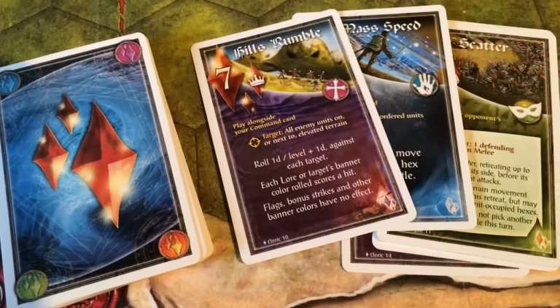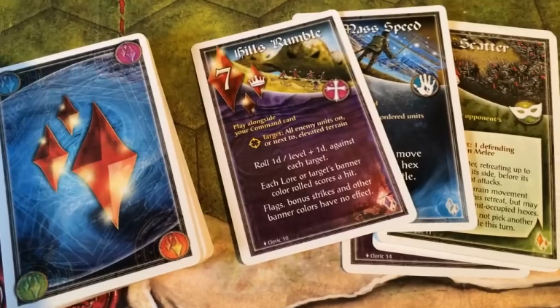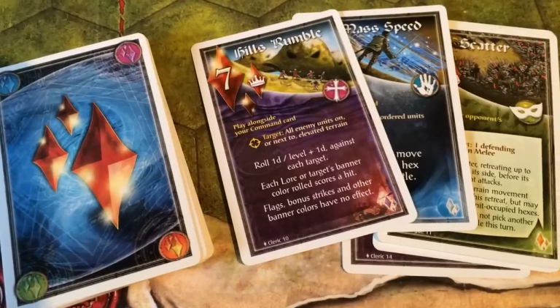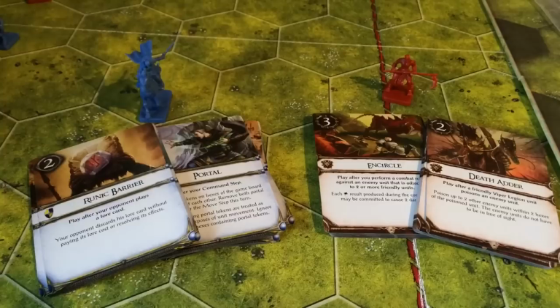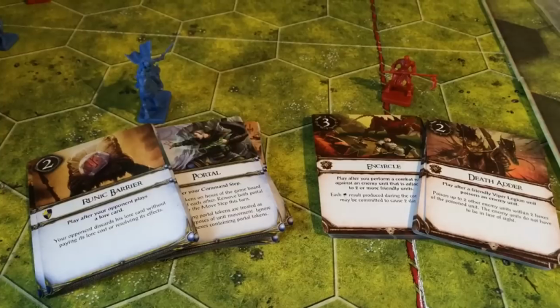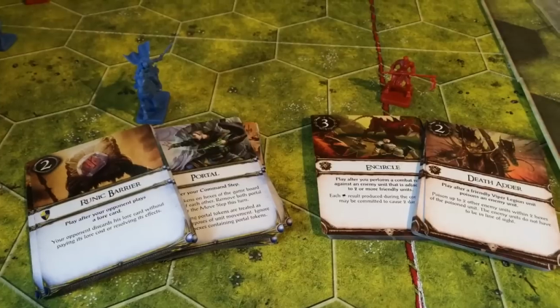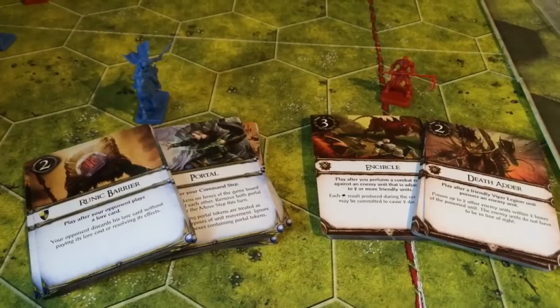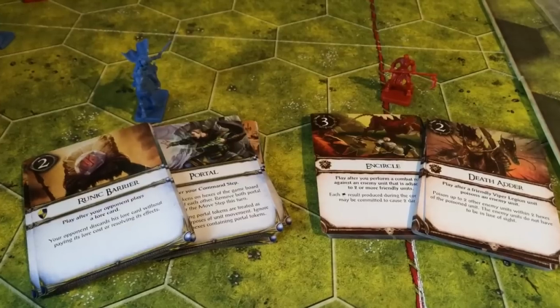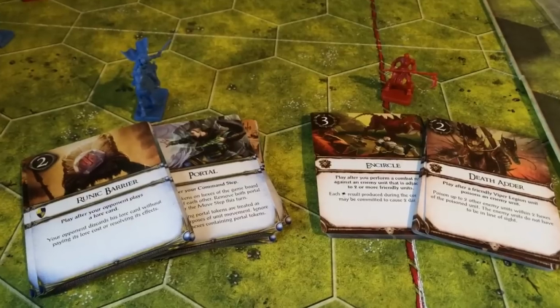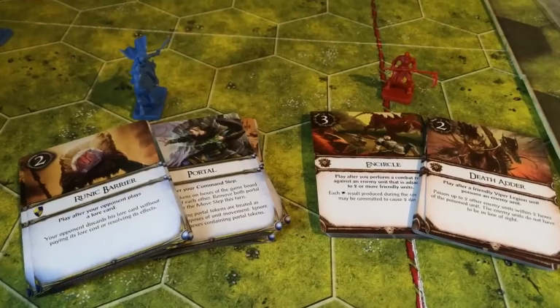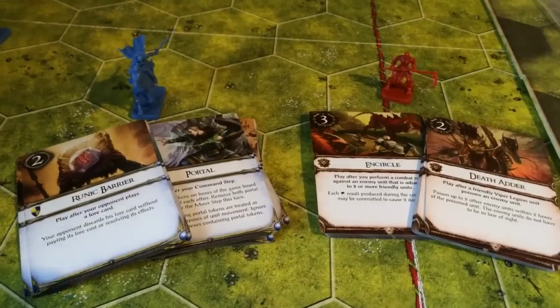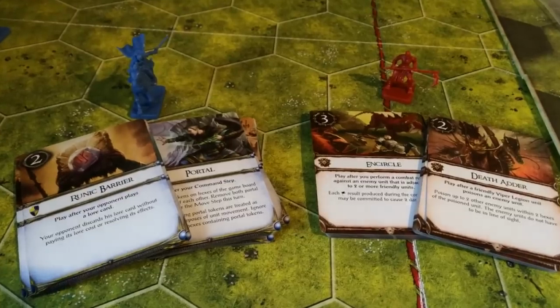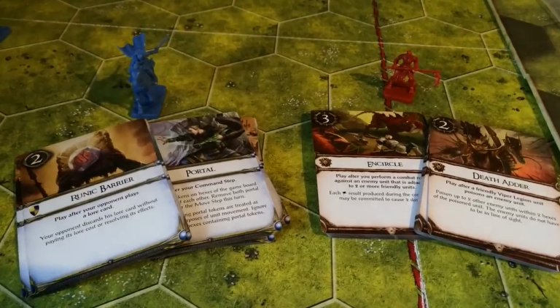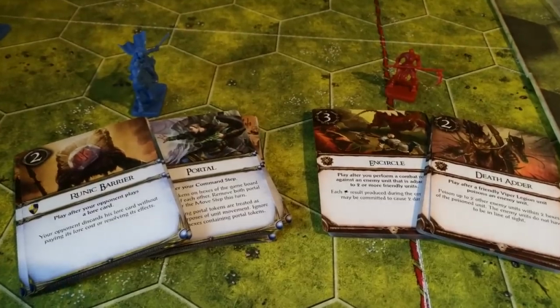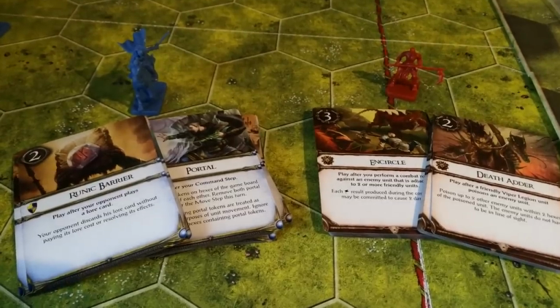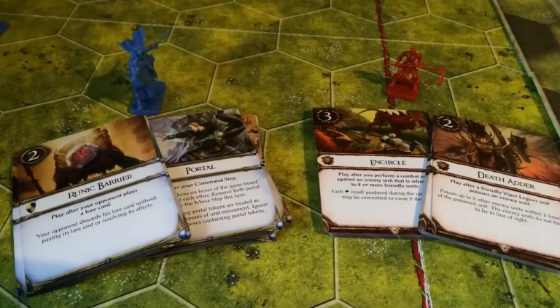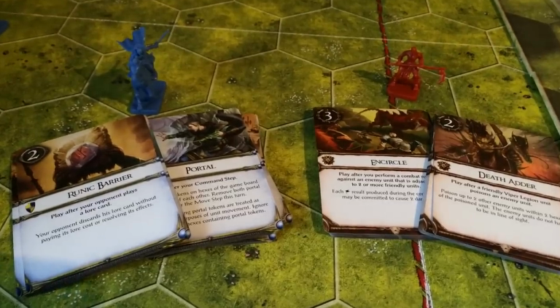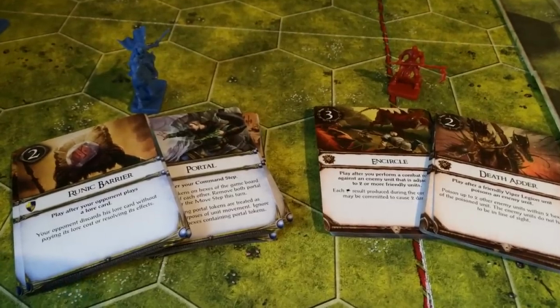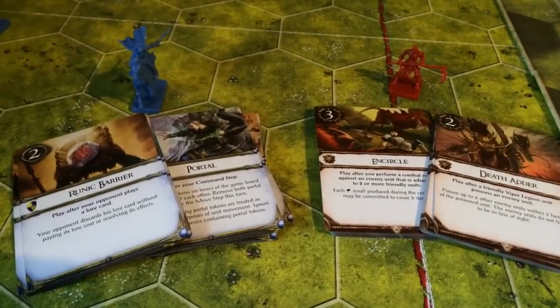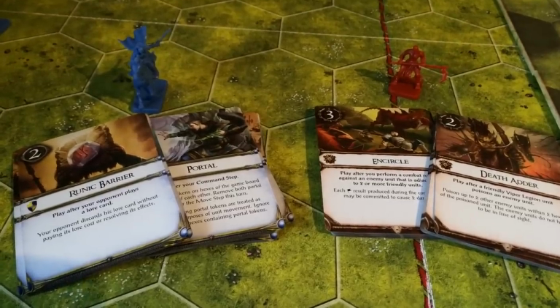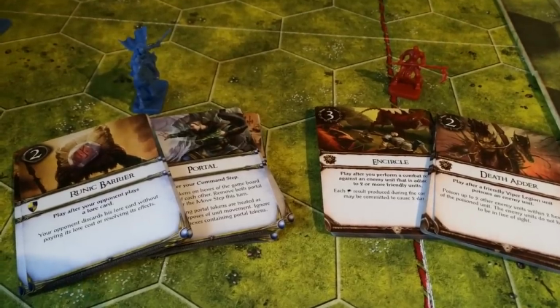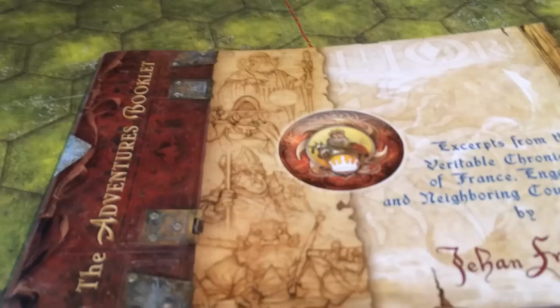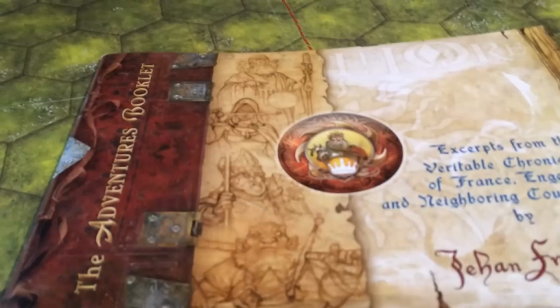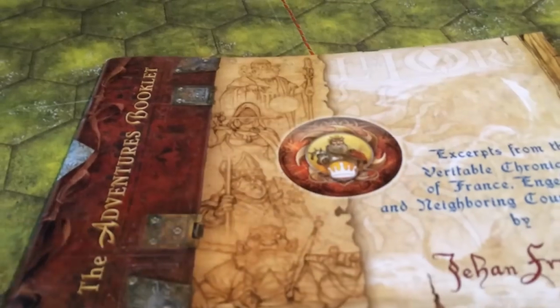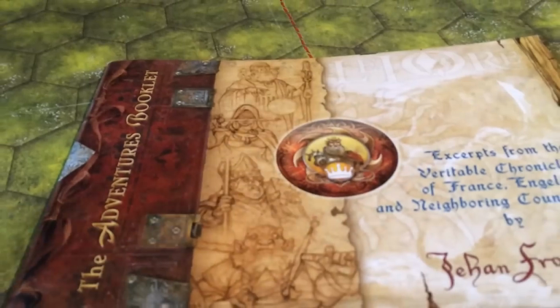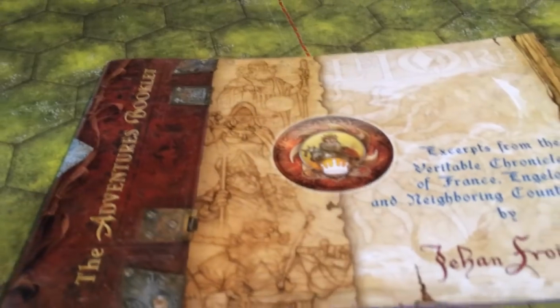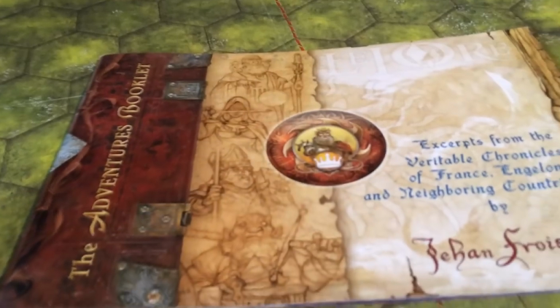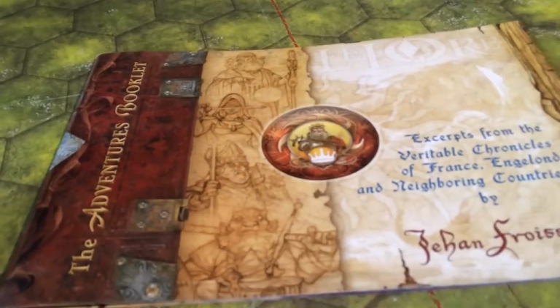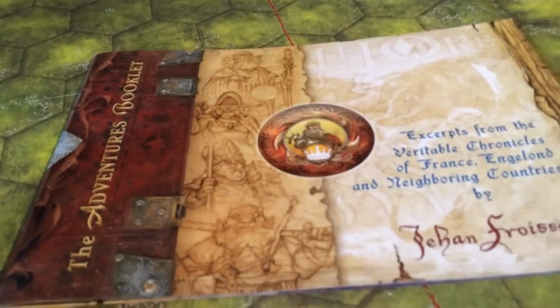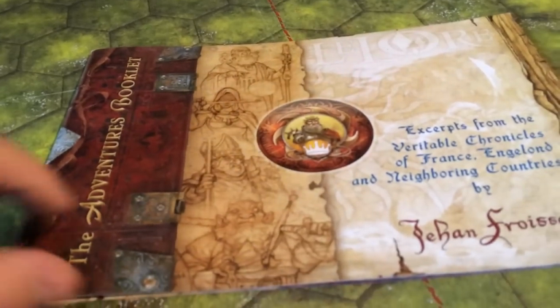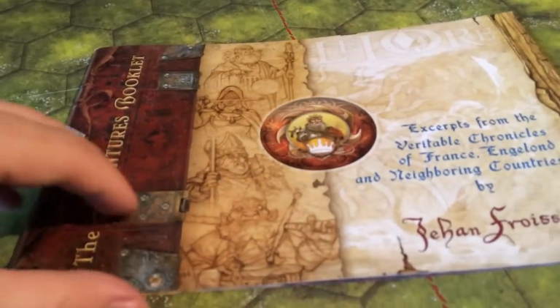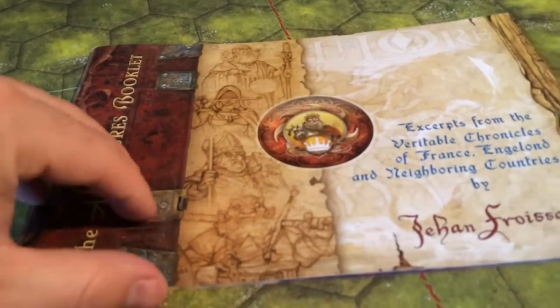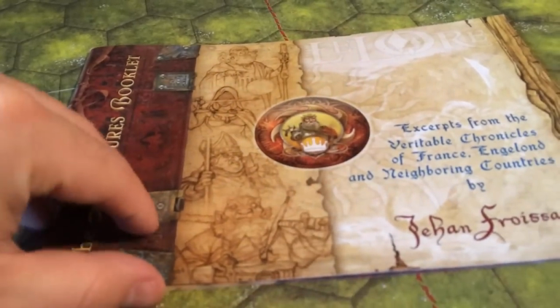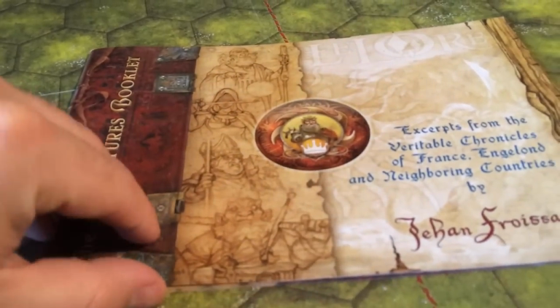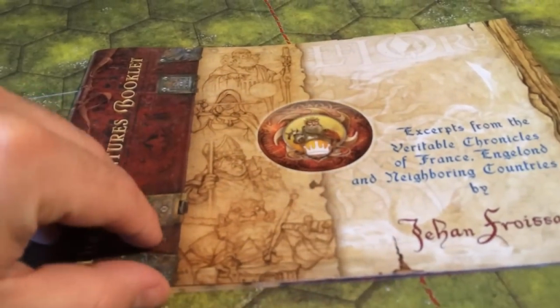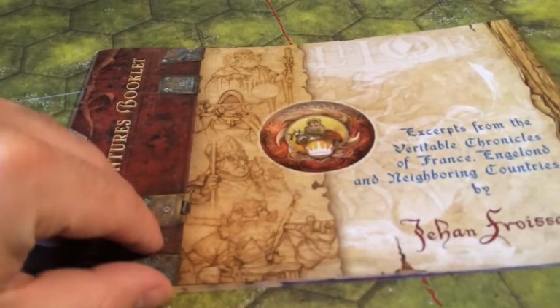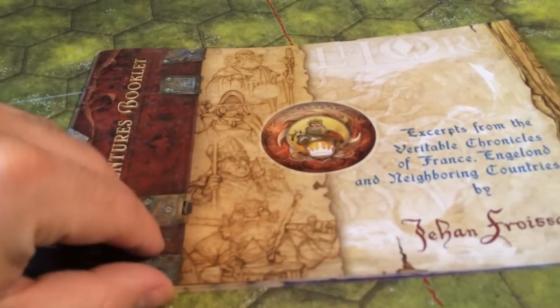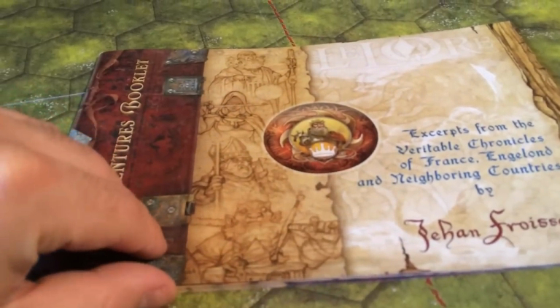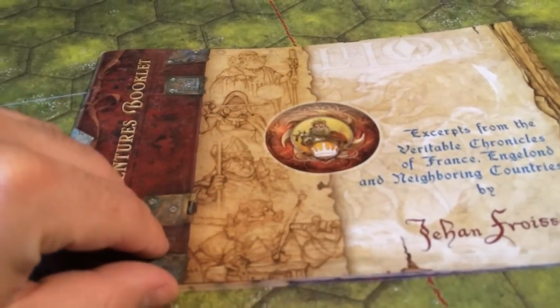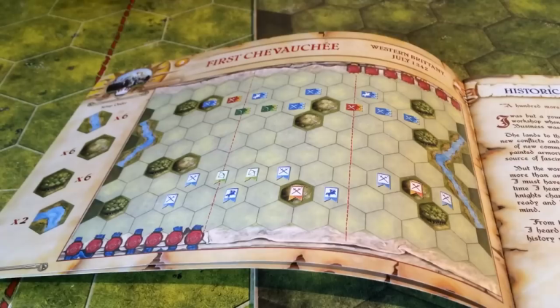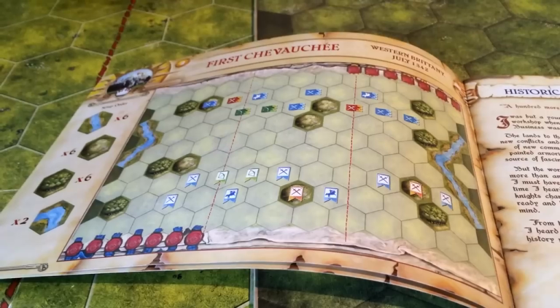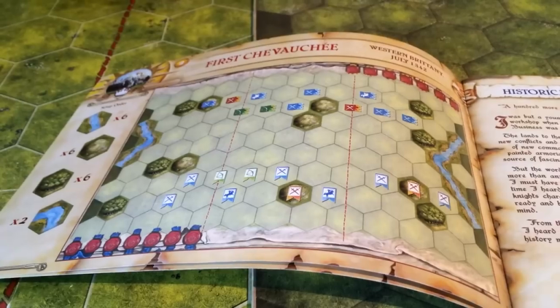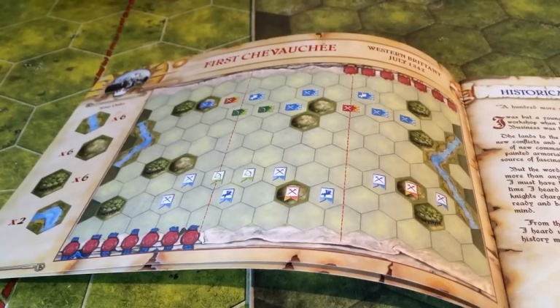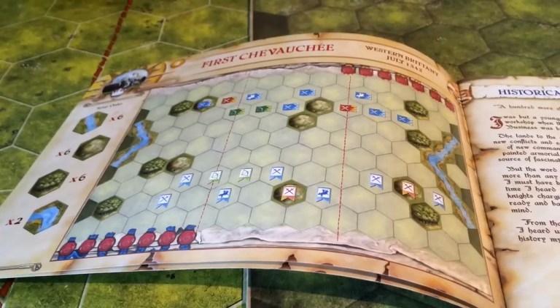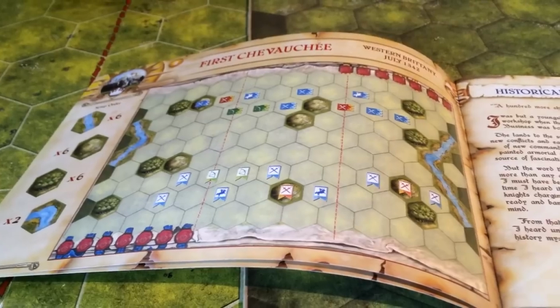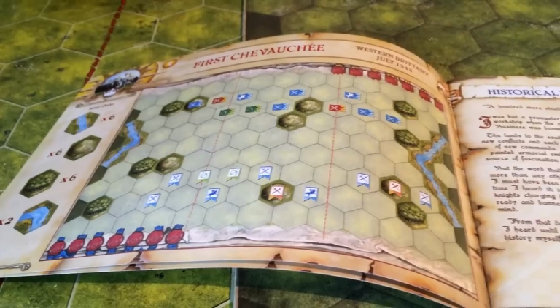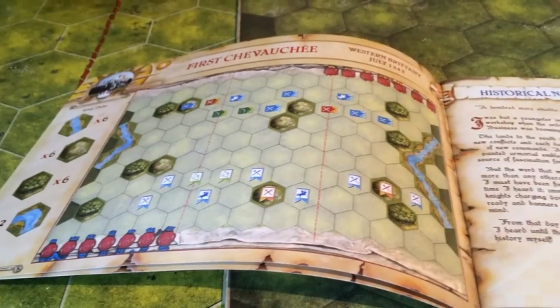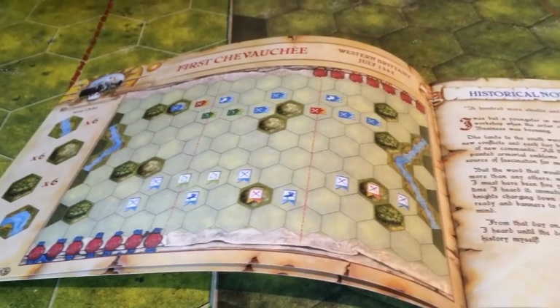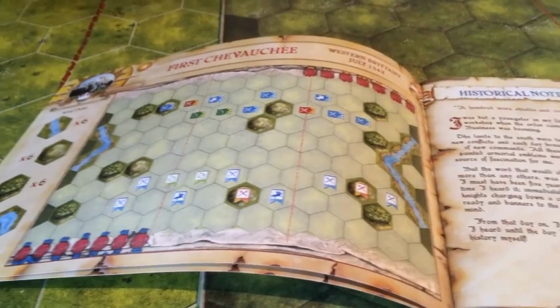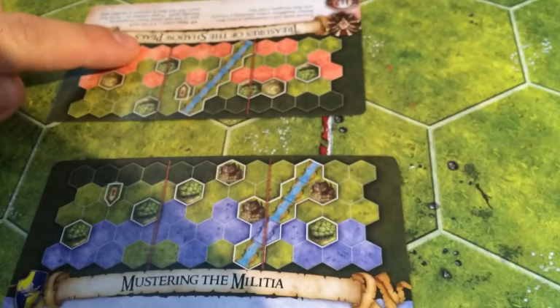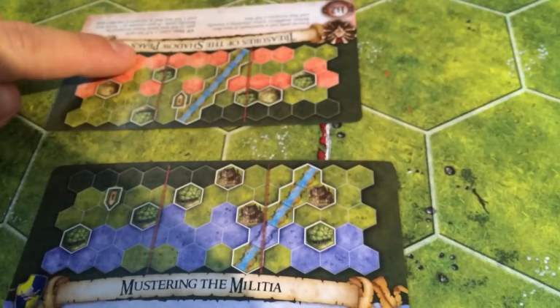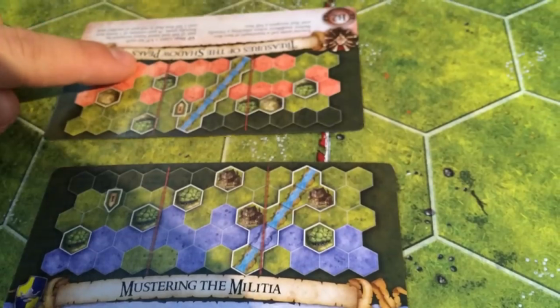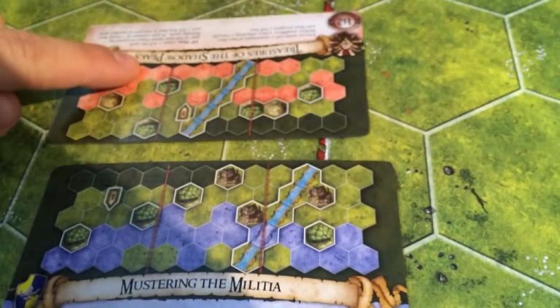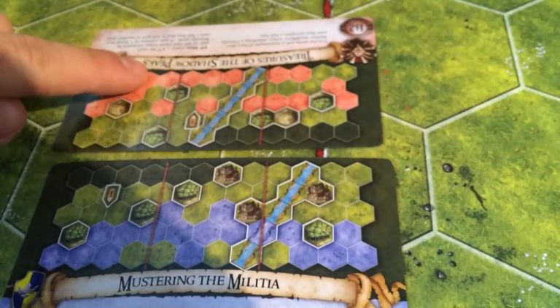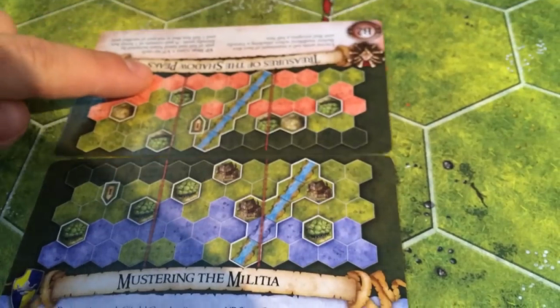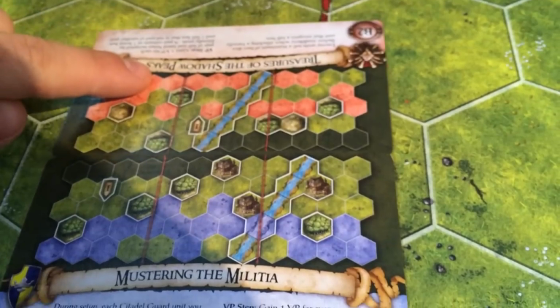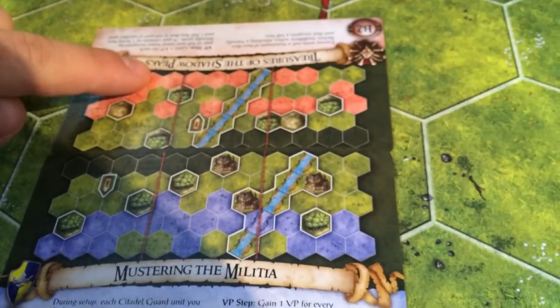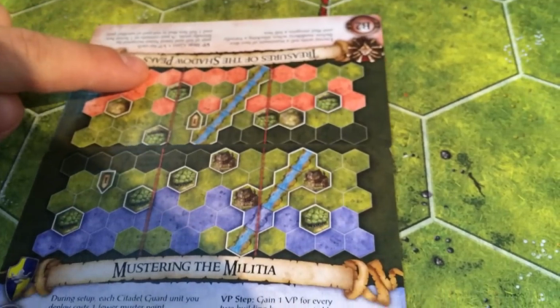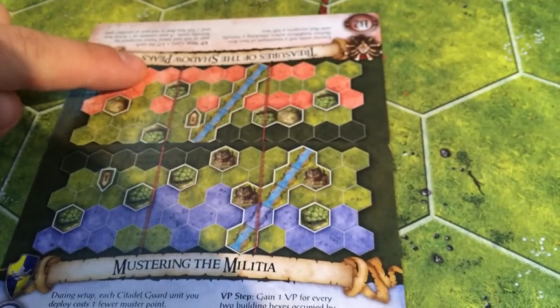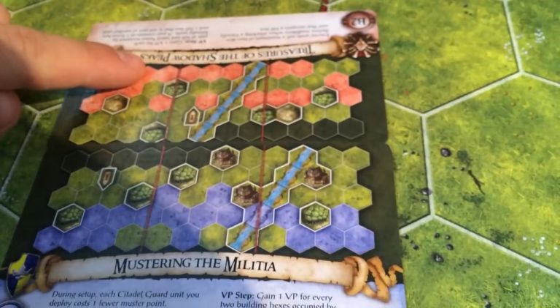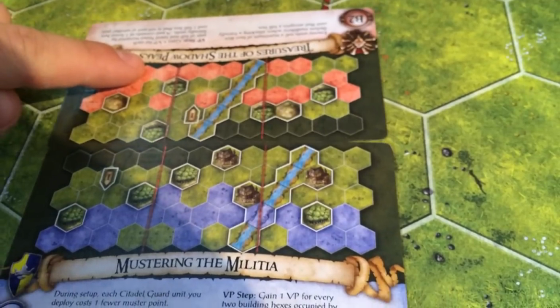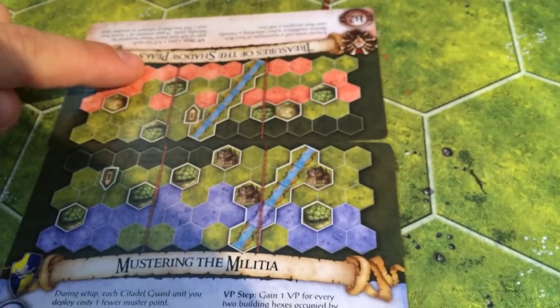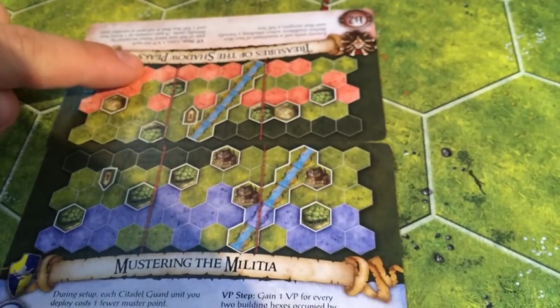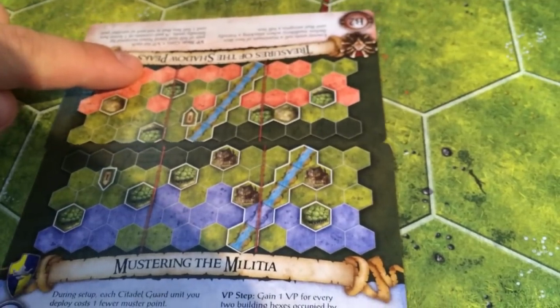There are two different types of lore cards now, one for each side. The first edition used preset scenarios that had the layout of the board, while the second edition is more customizable.